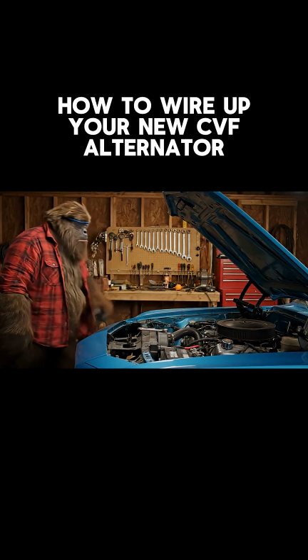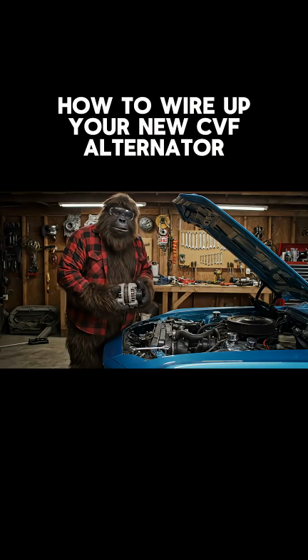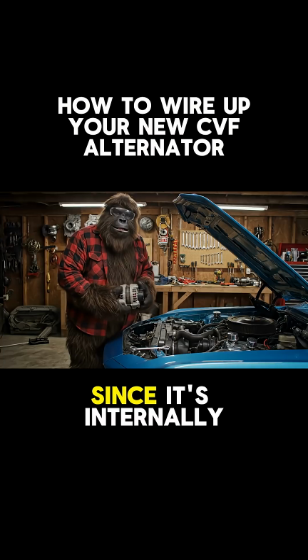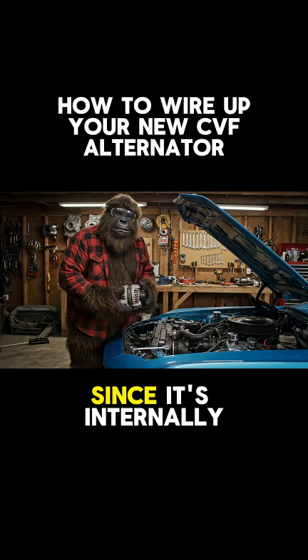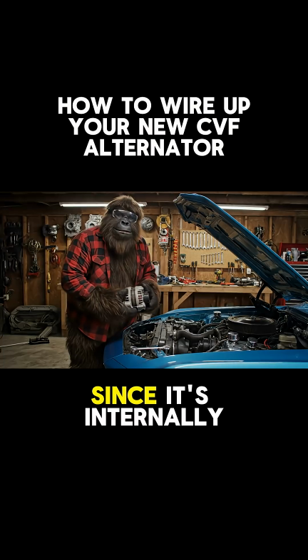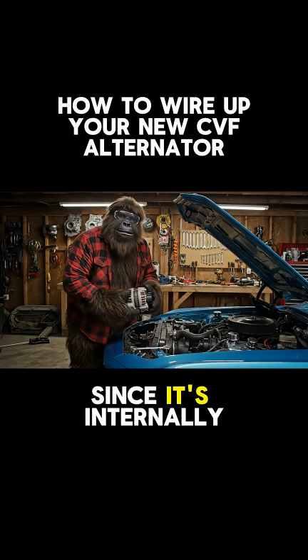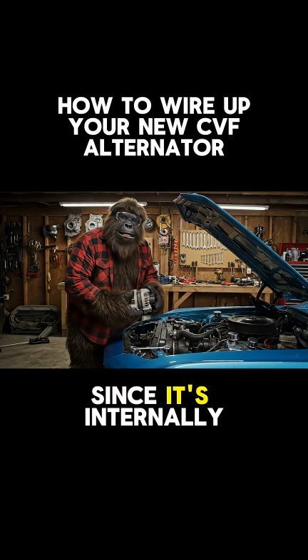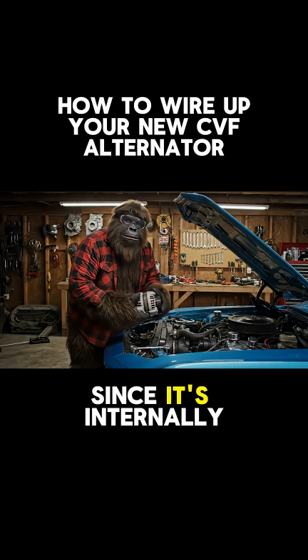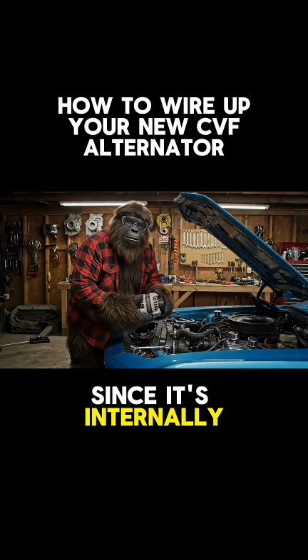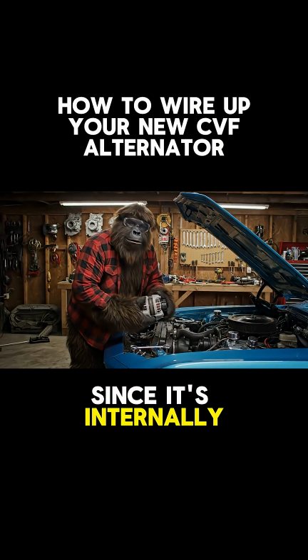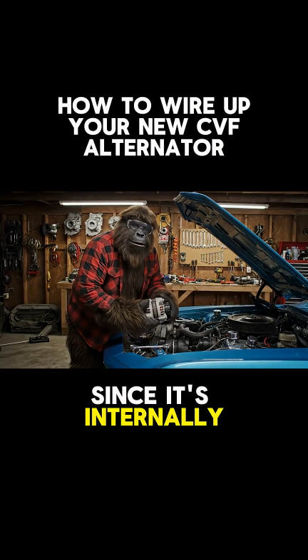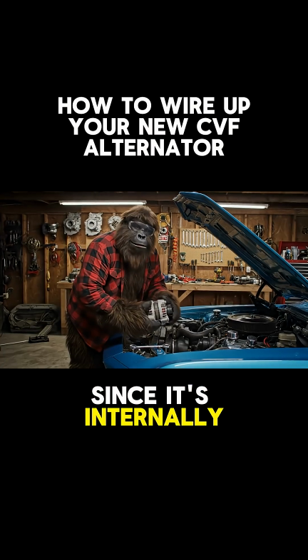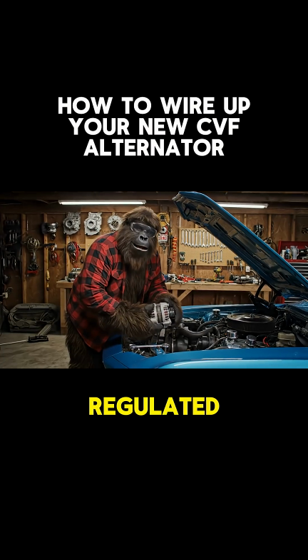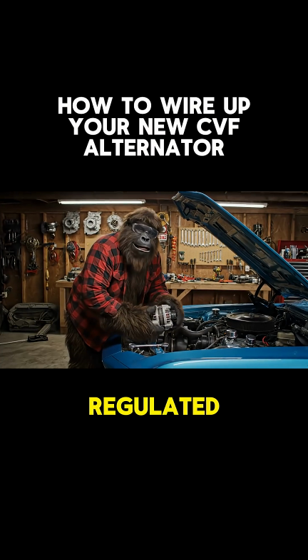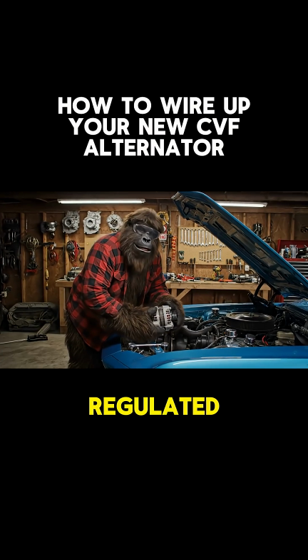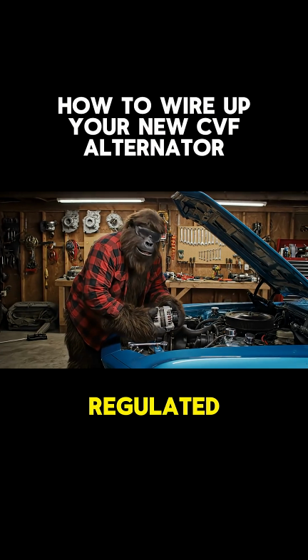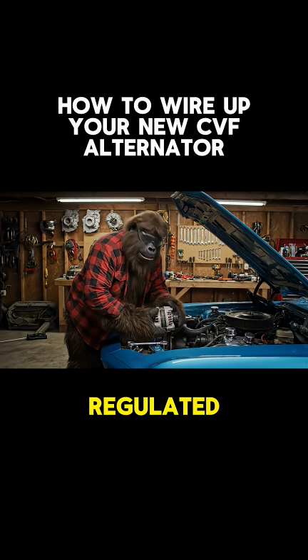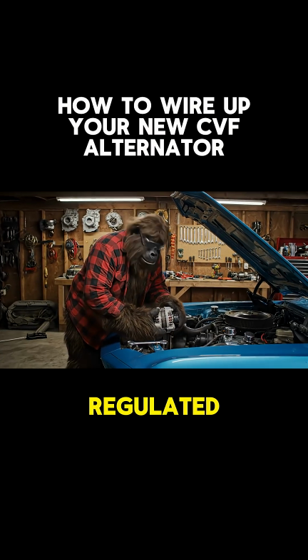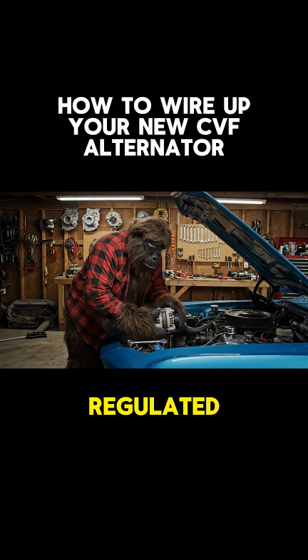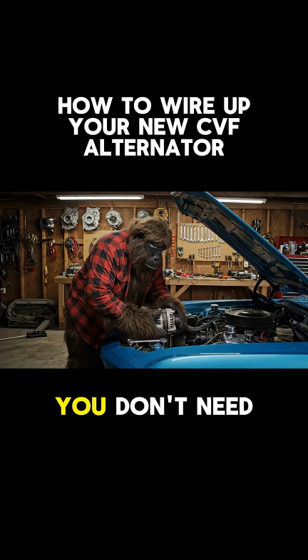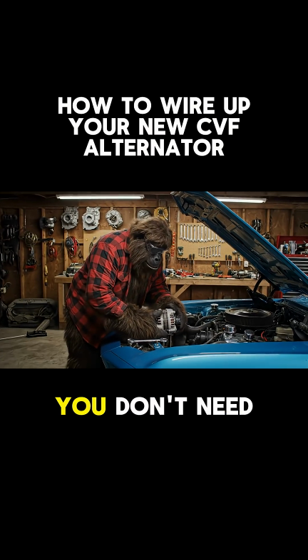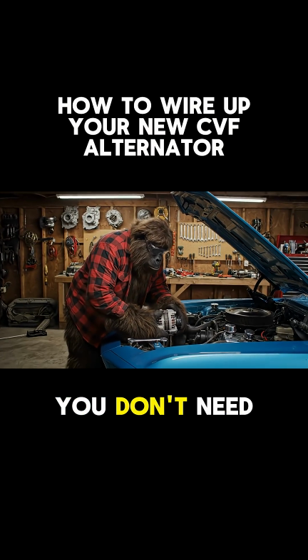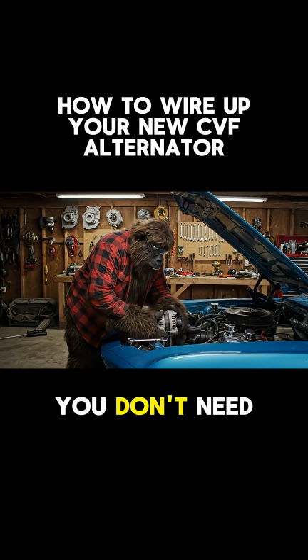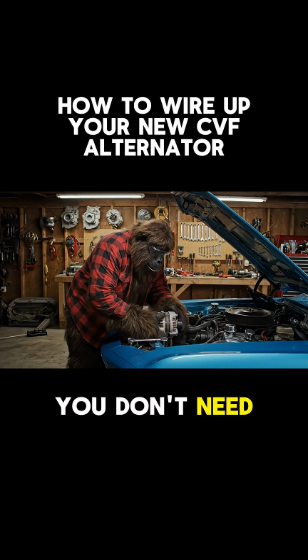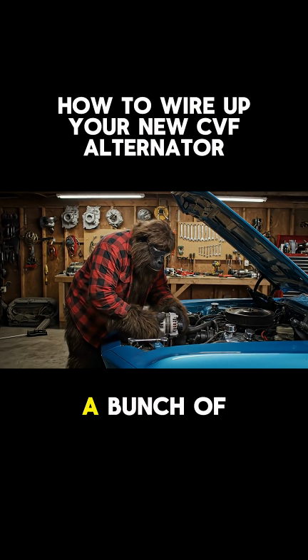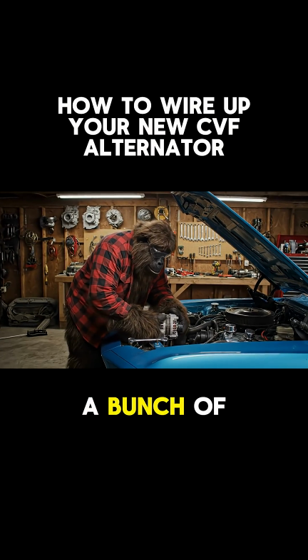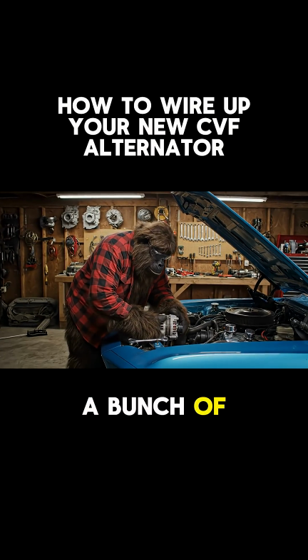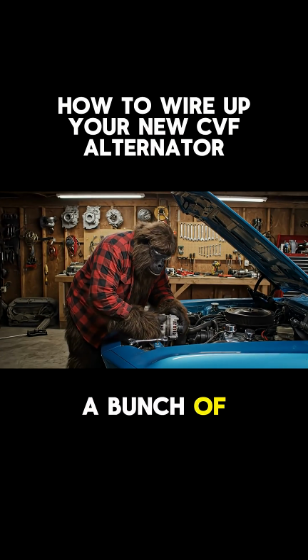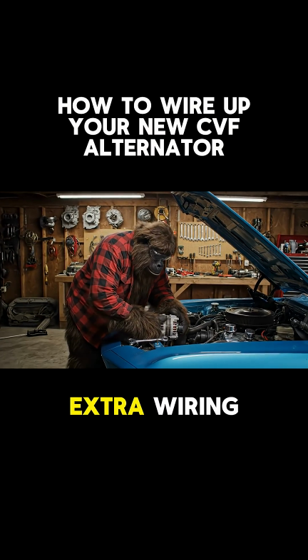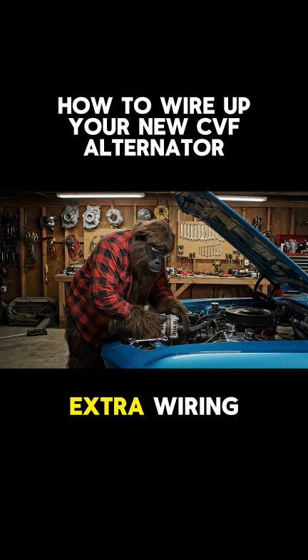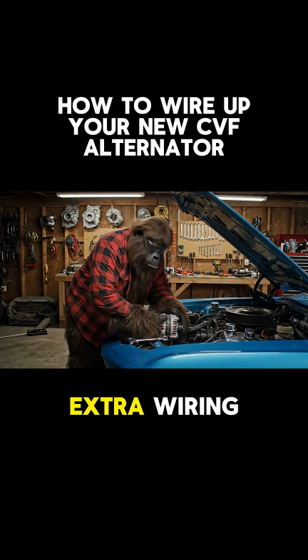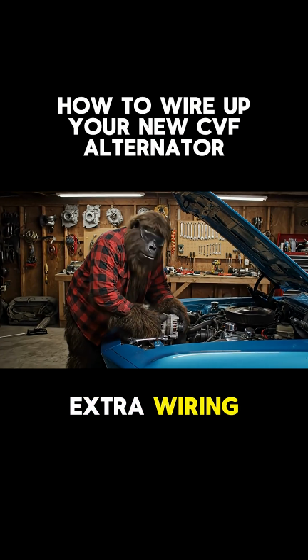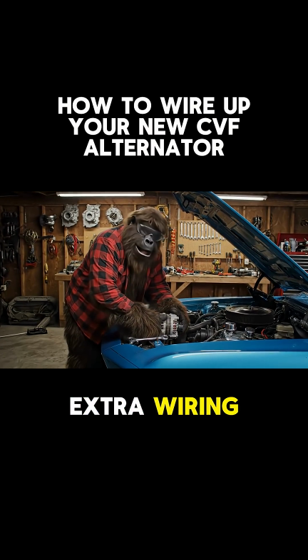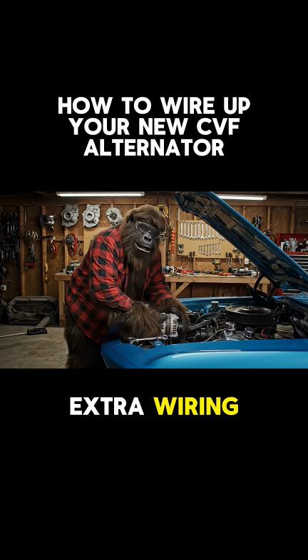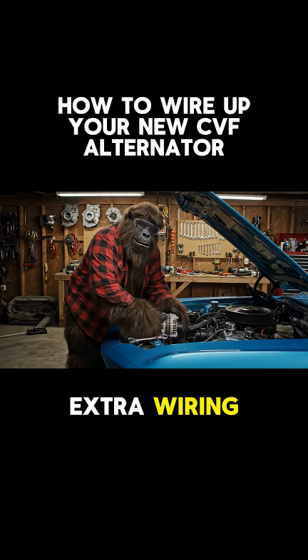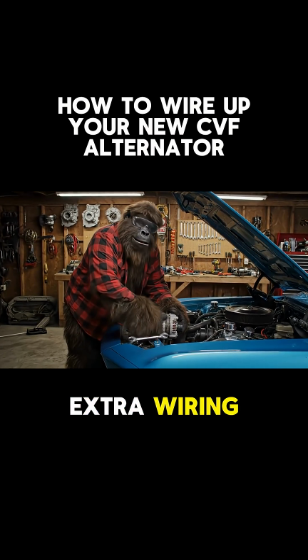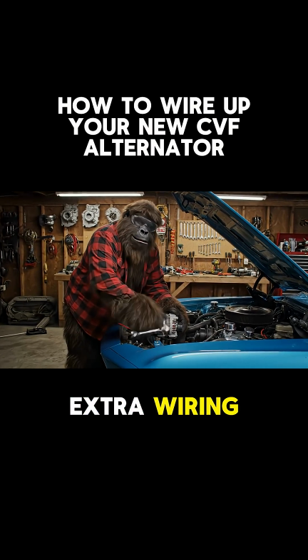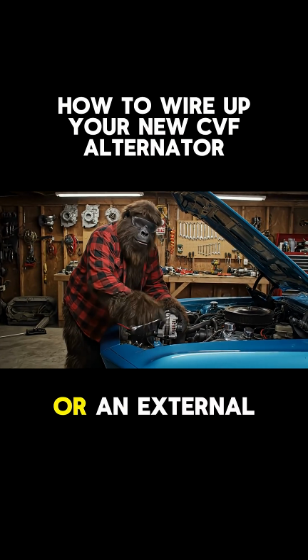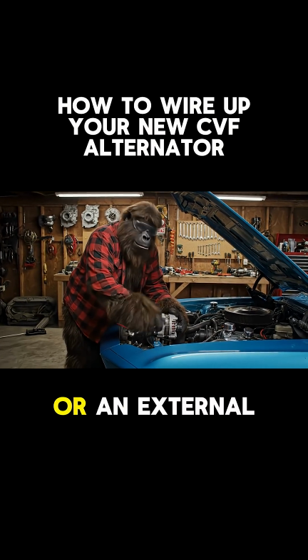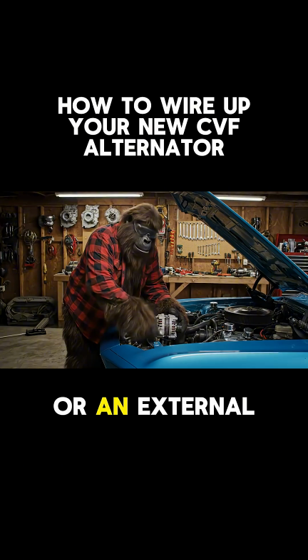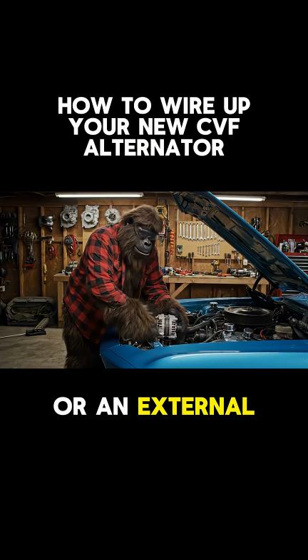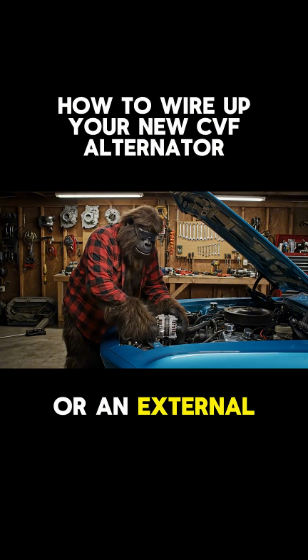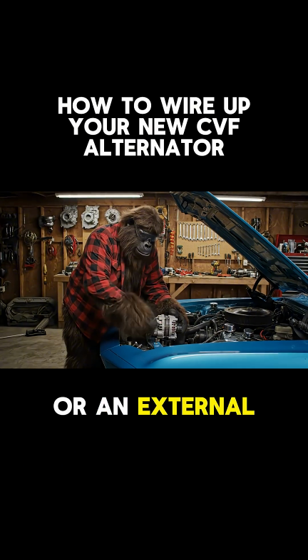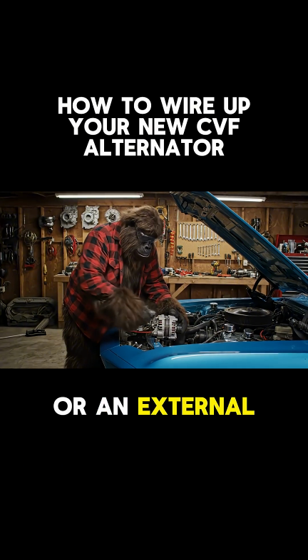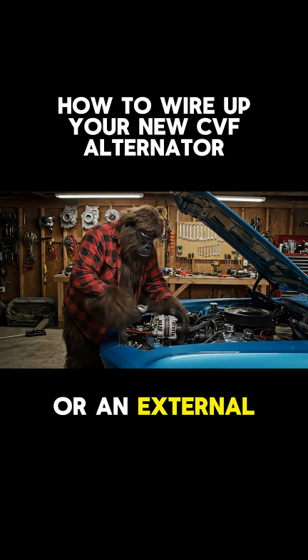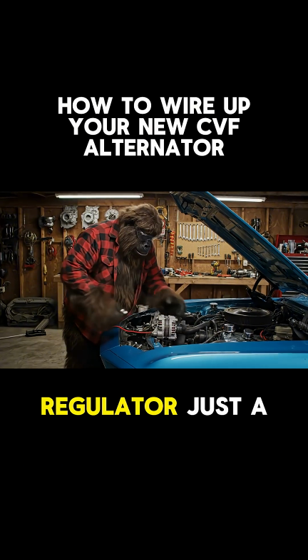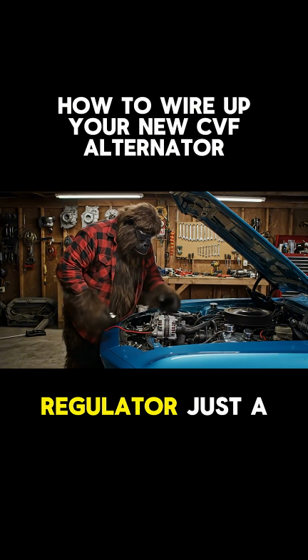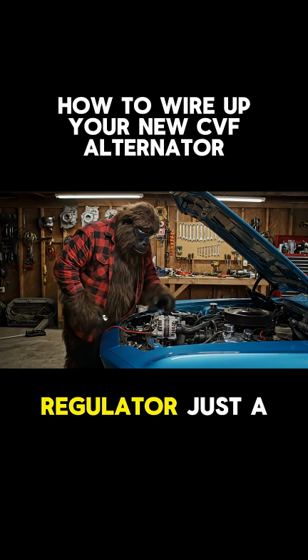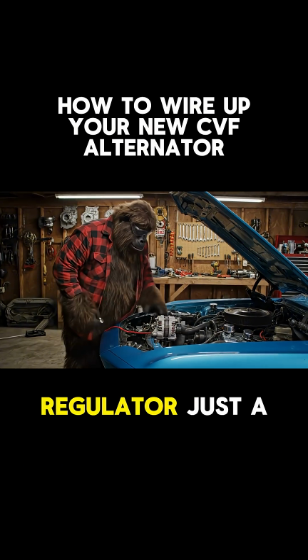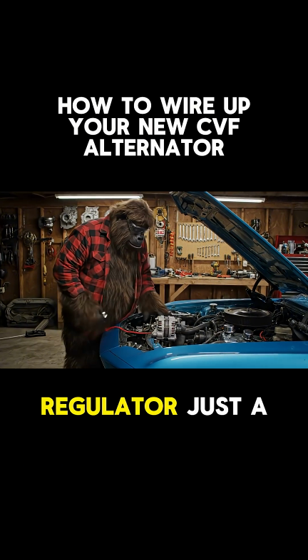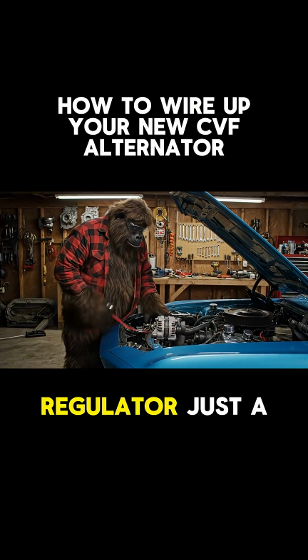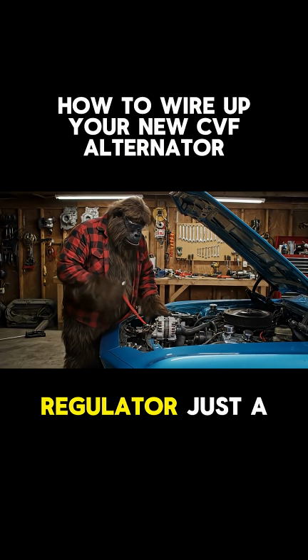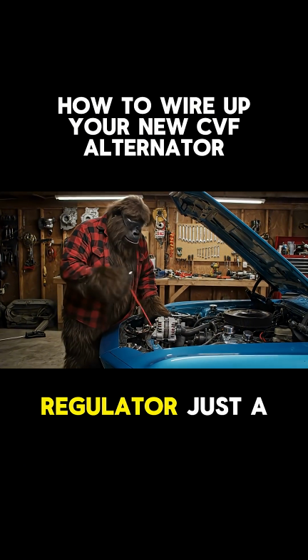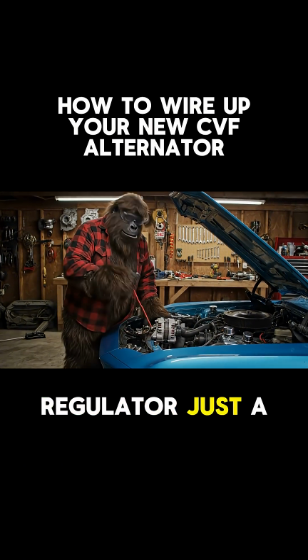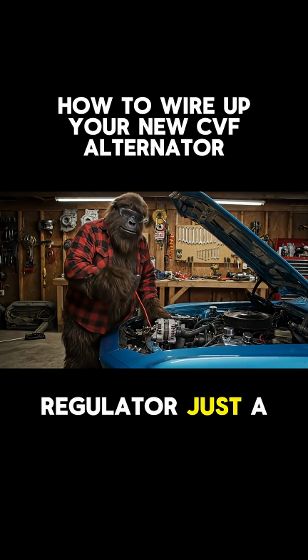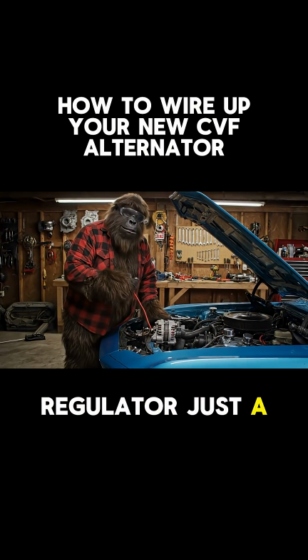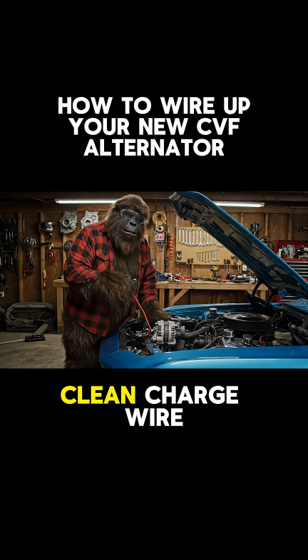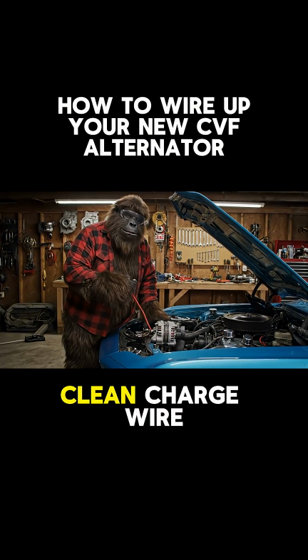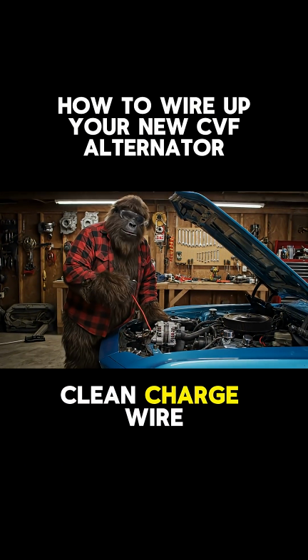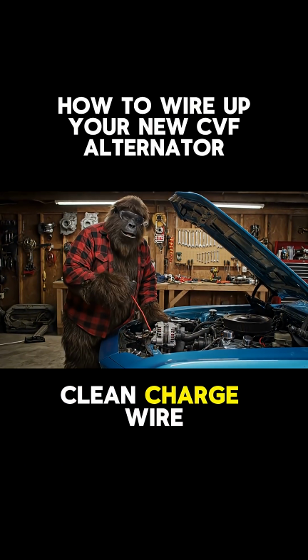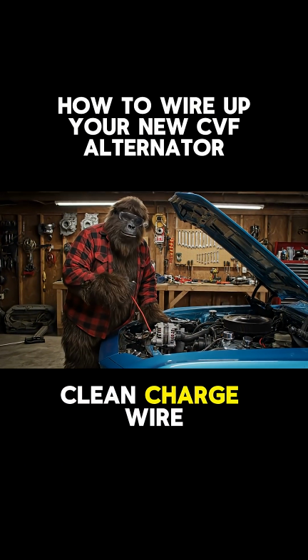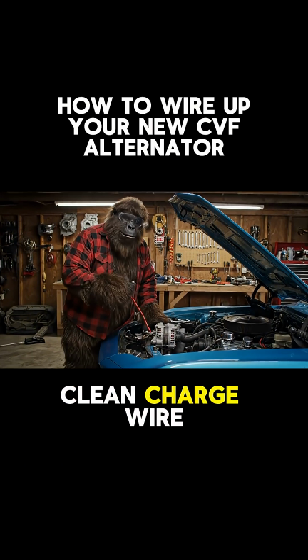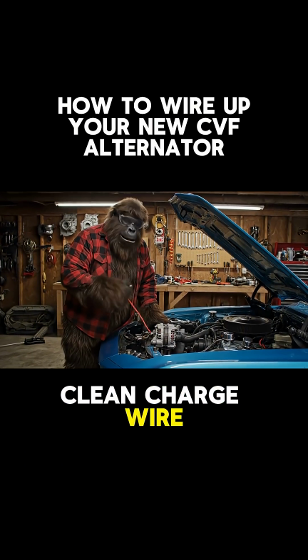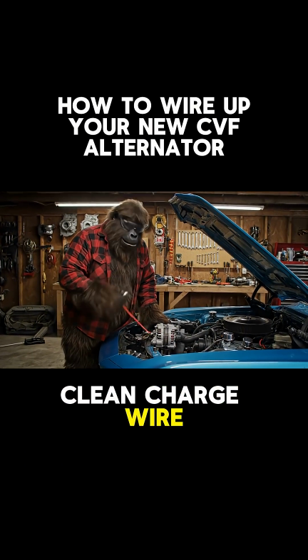Since it's internally regulated, you don't need a bunch of extra wiring or an external regulator. Just a clean charge wire.